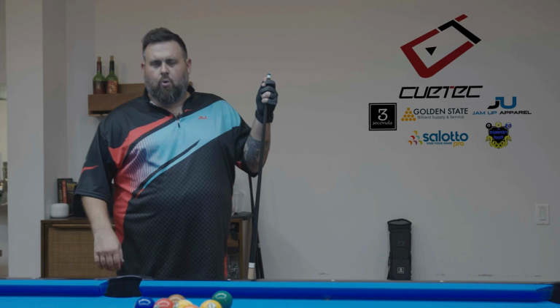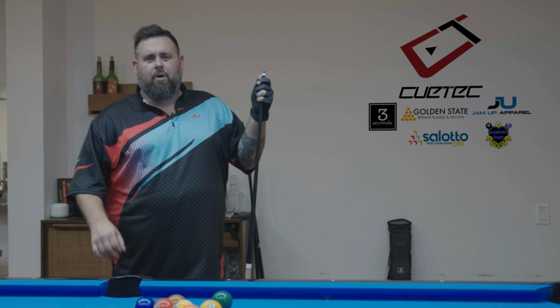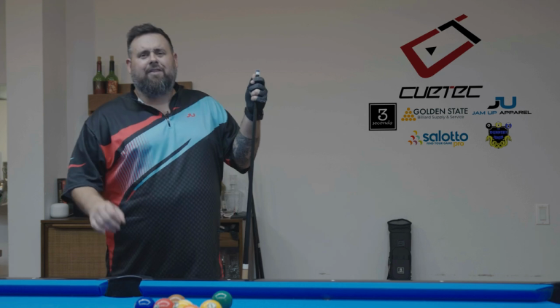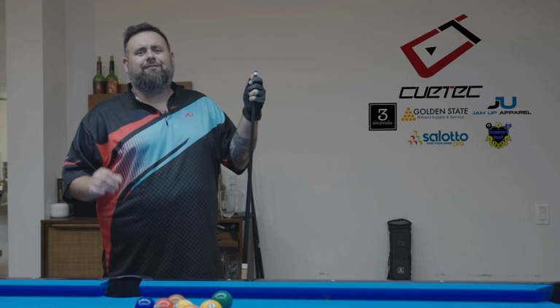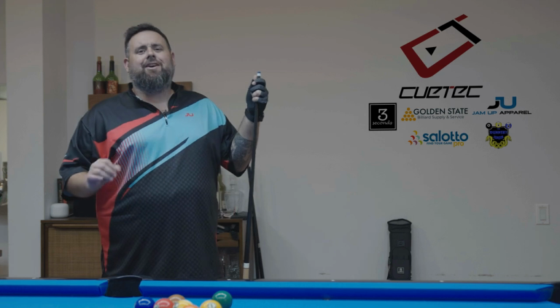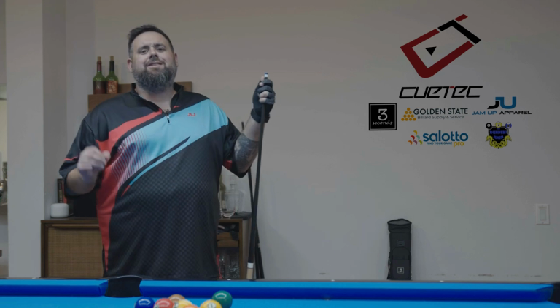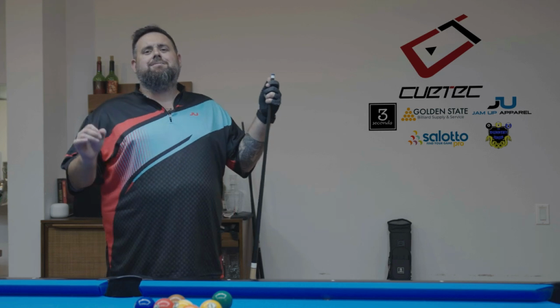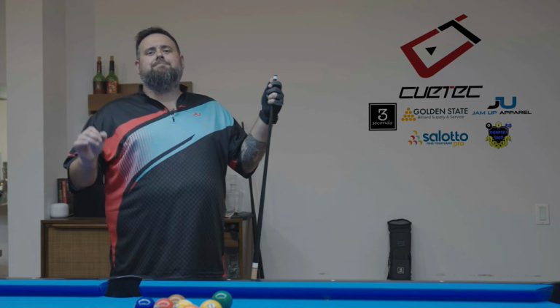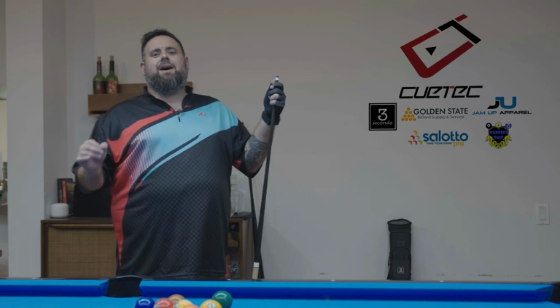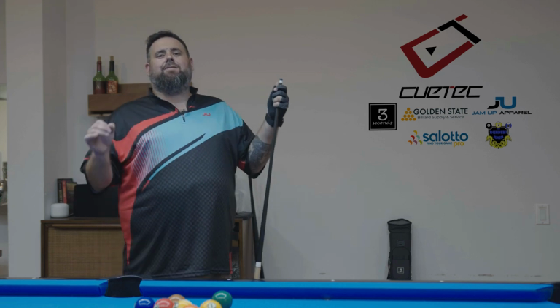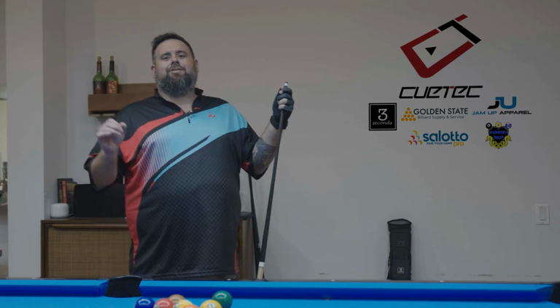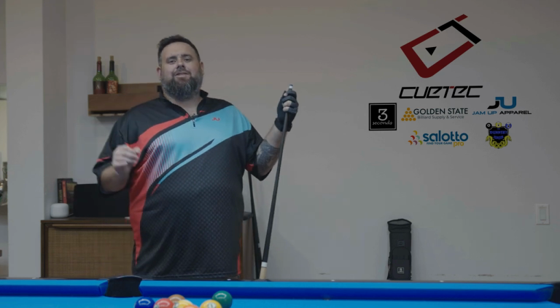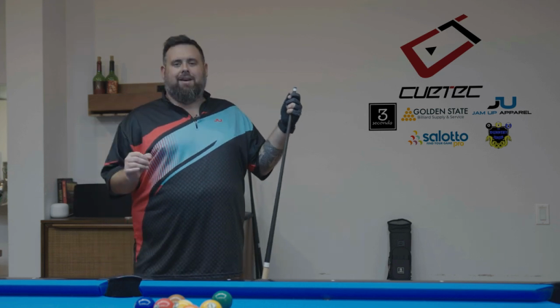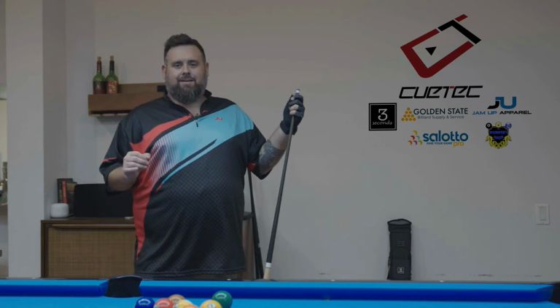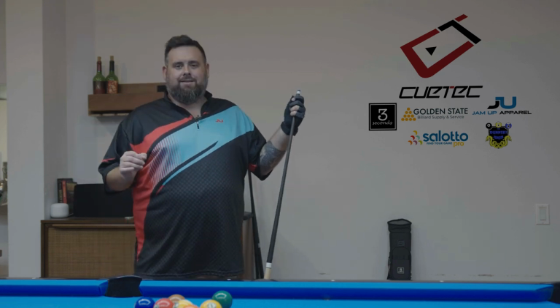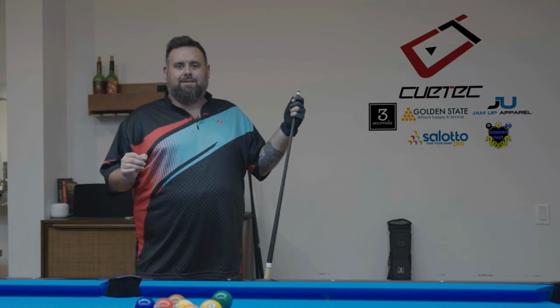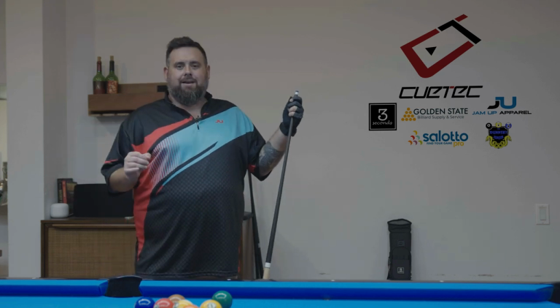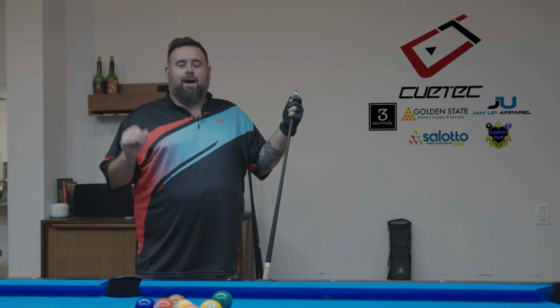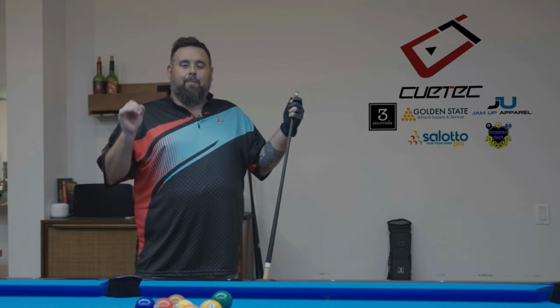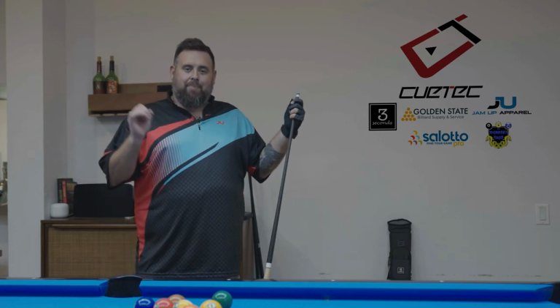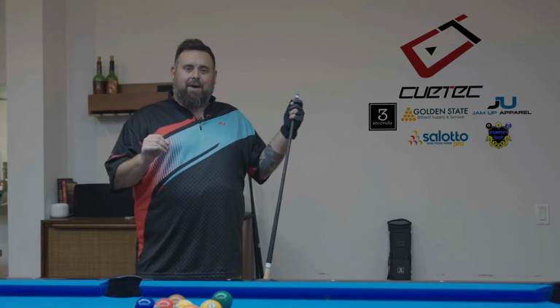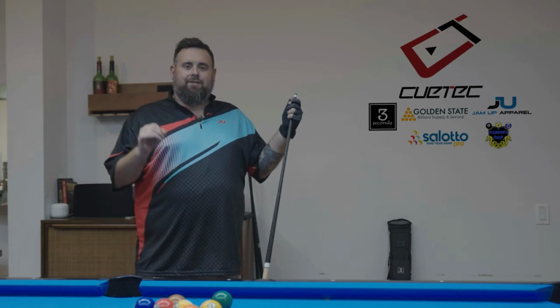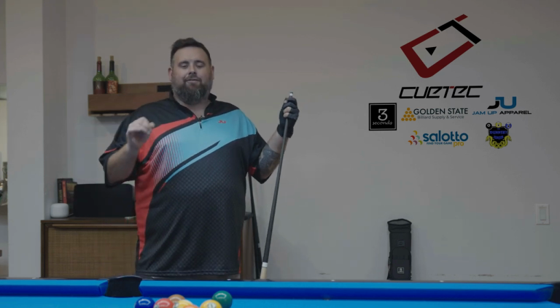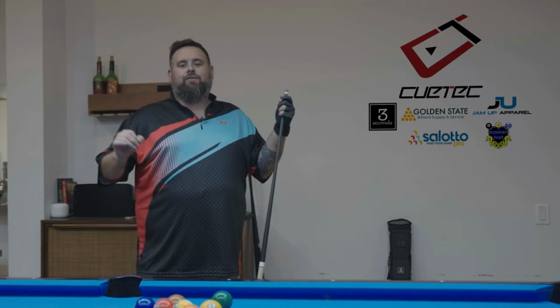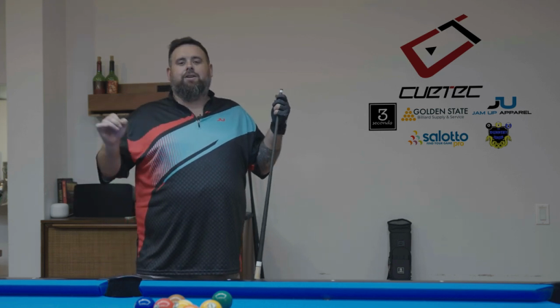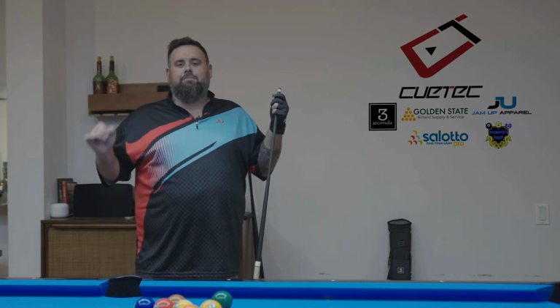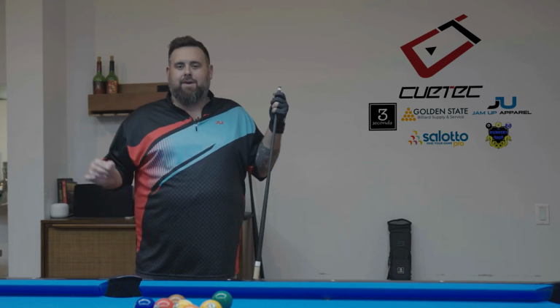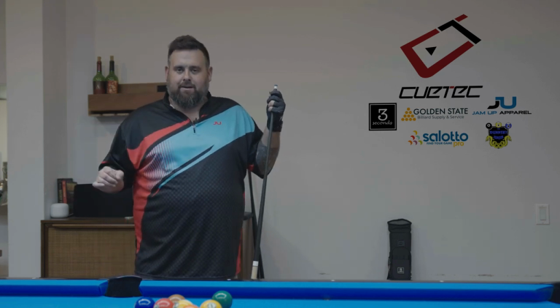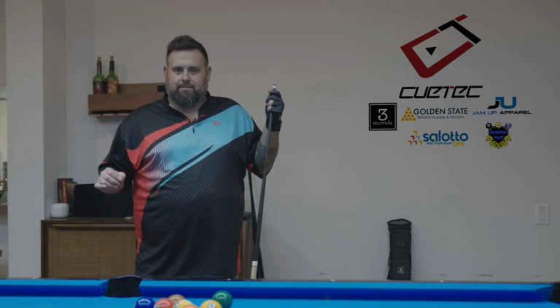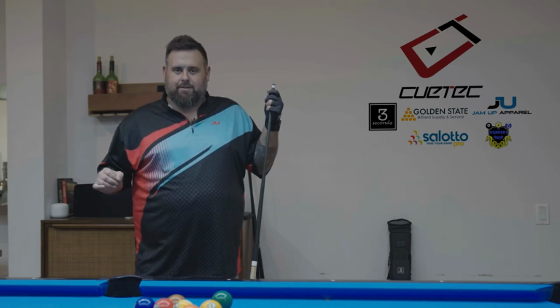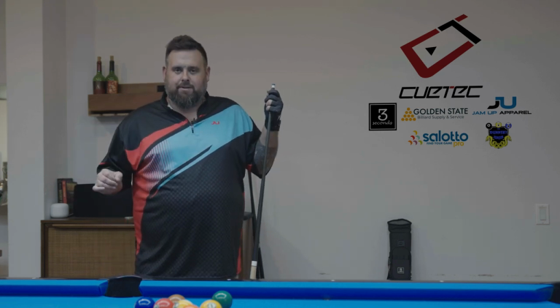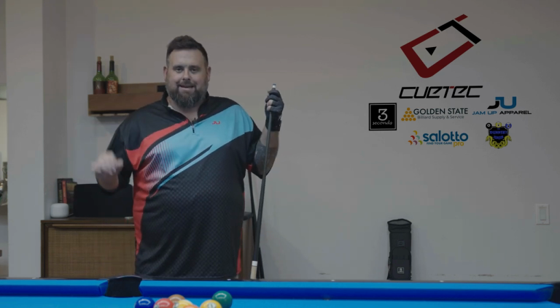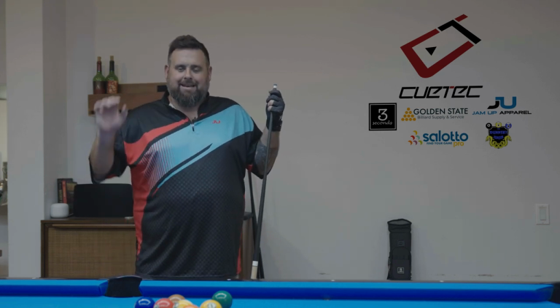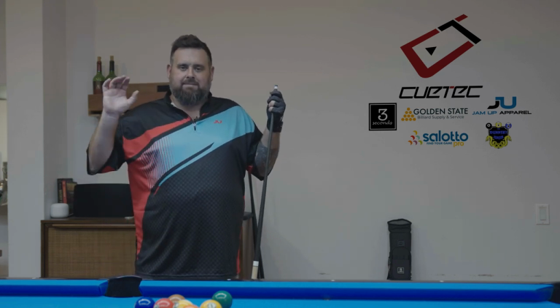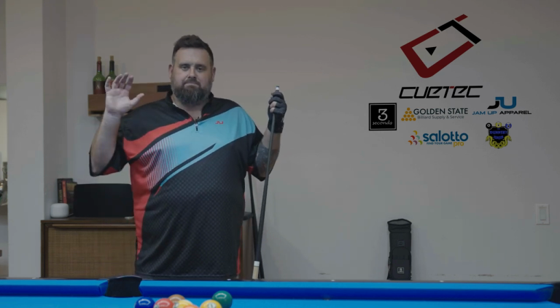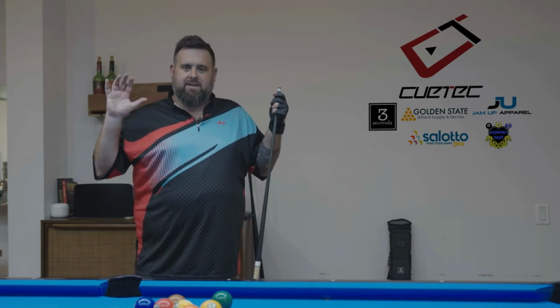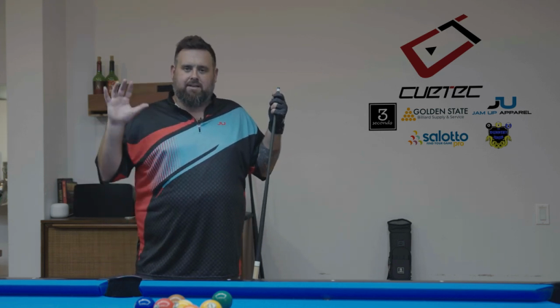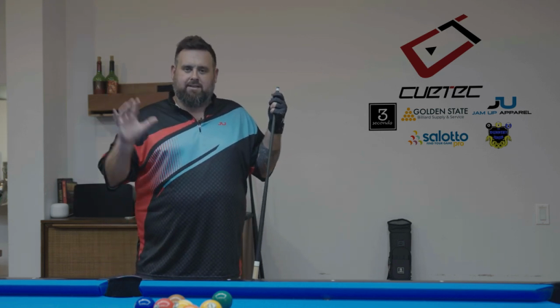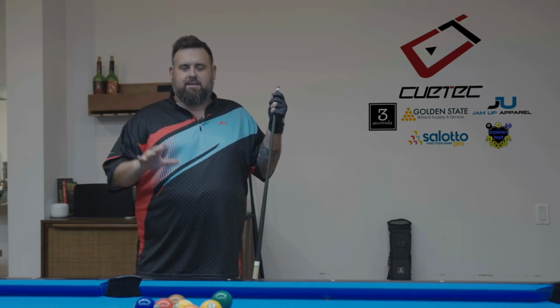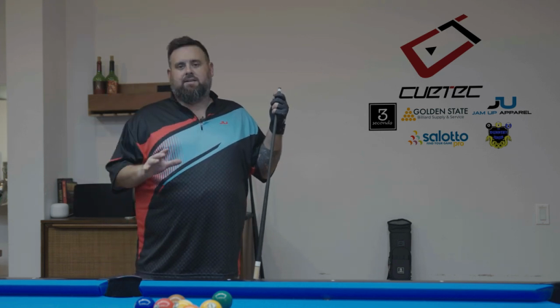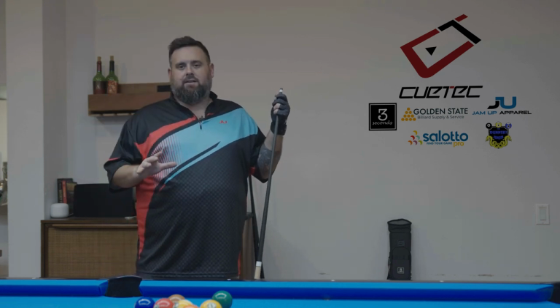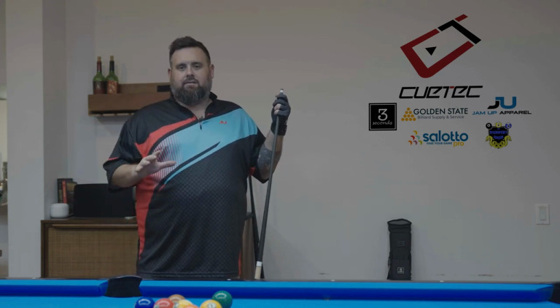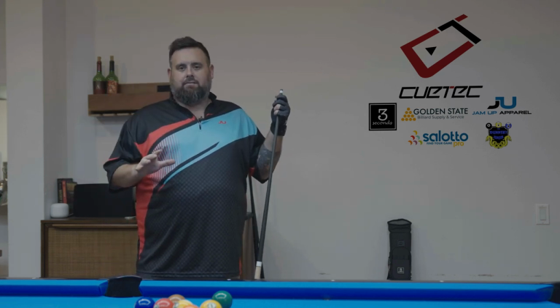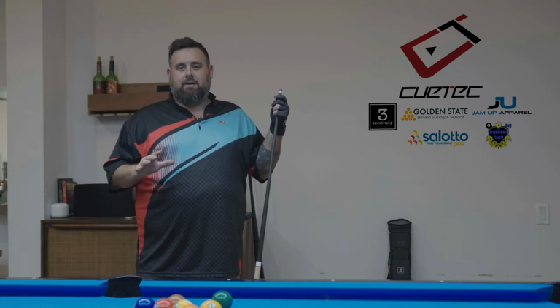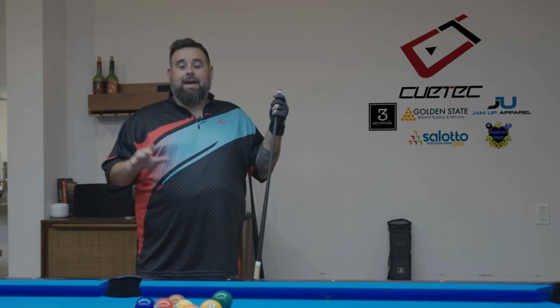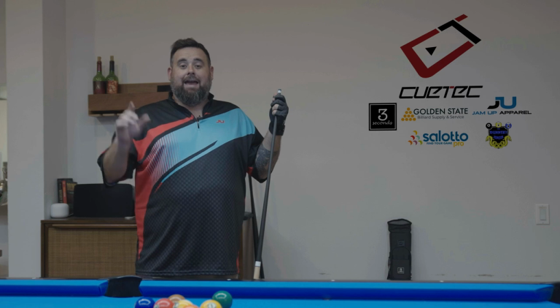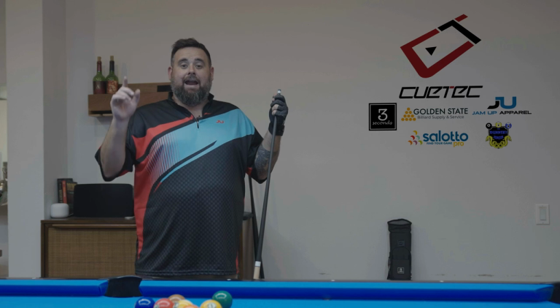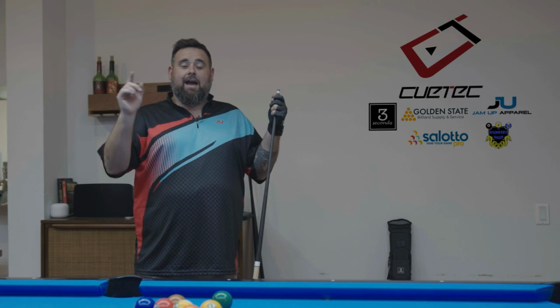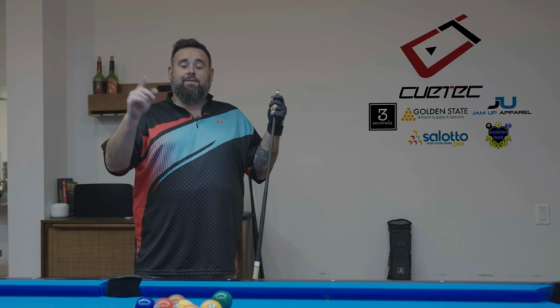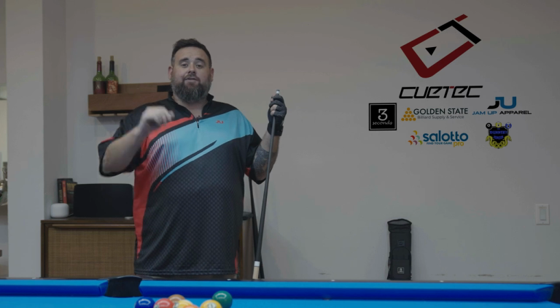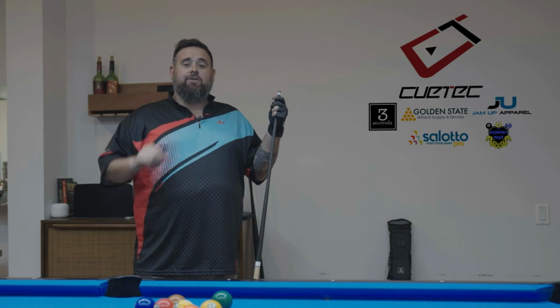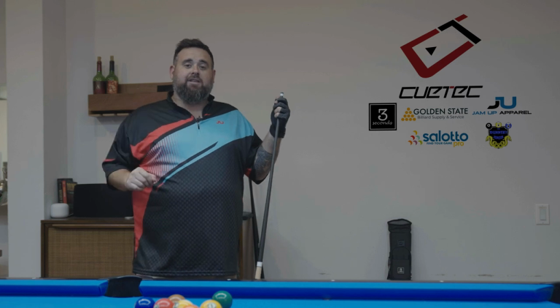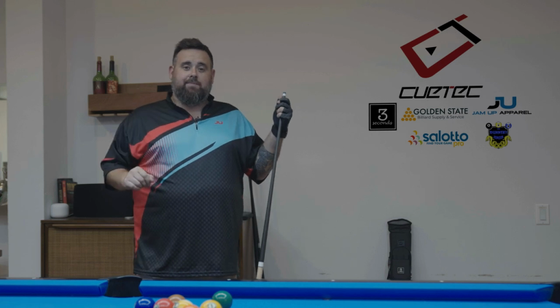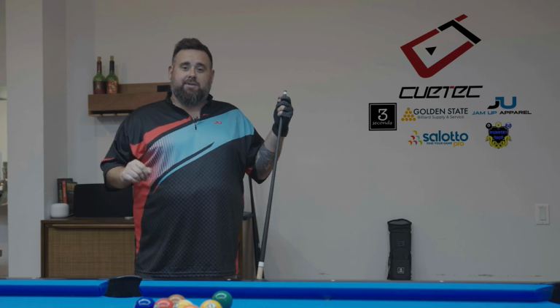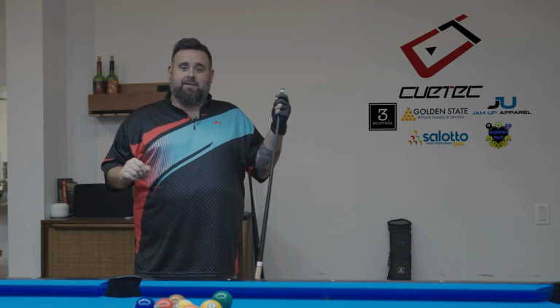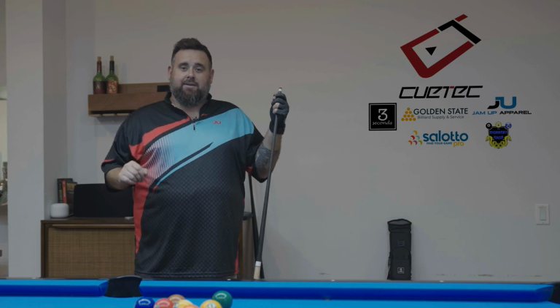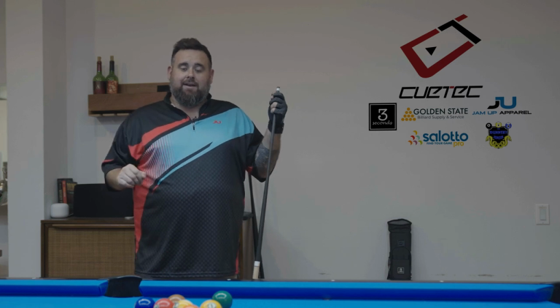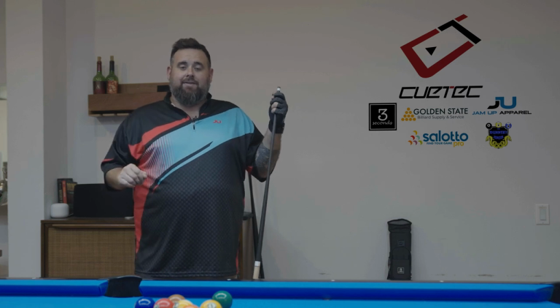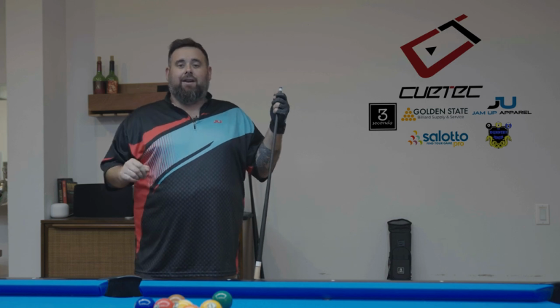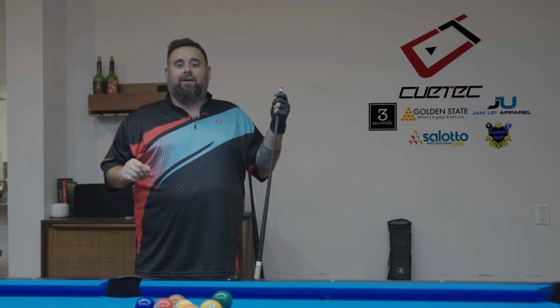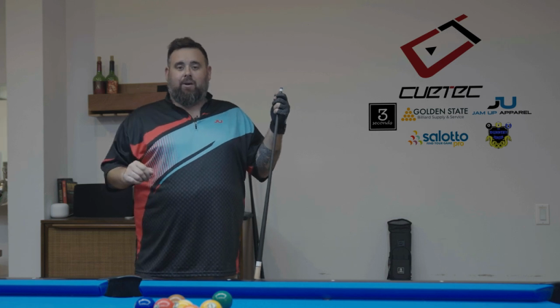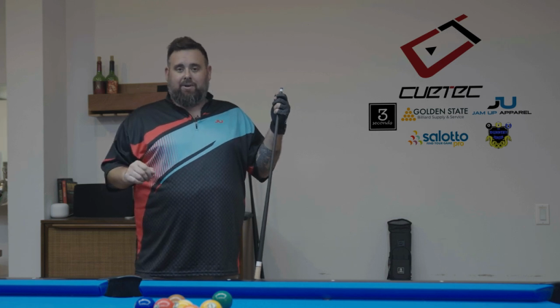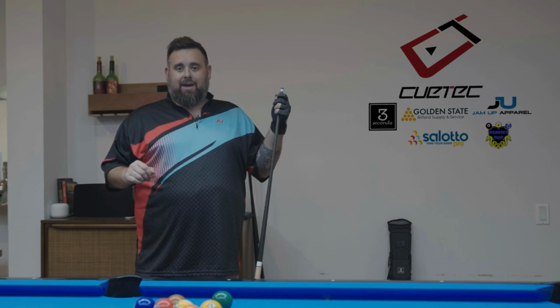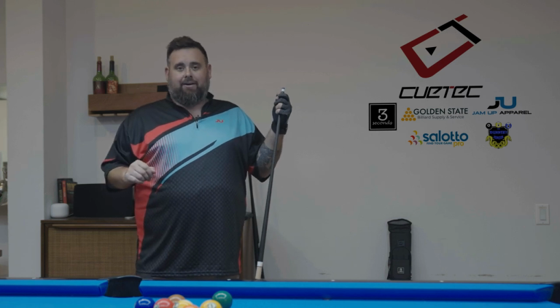One of the fundamental things about your fundamentals is being still. I have a few tips that will help you out.